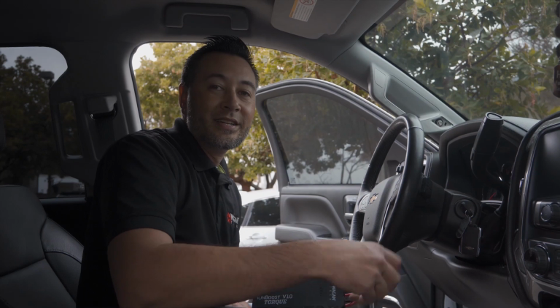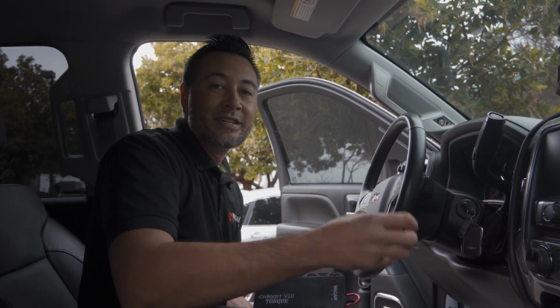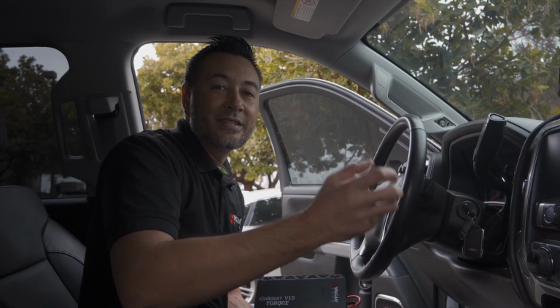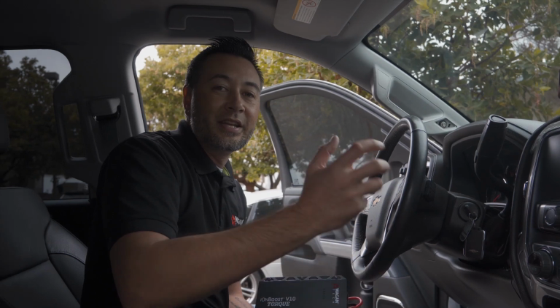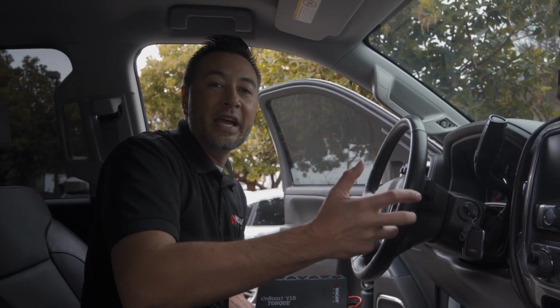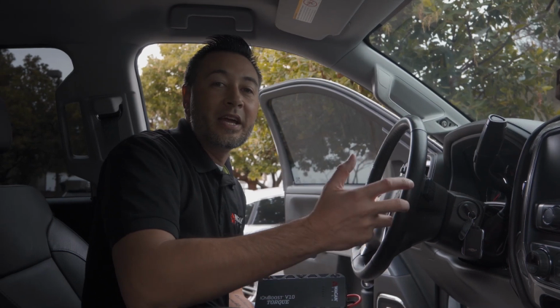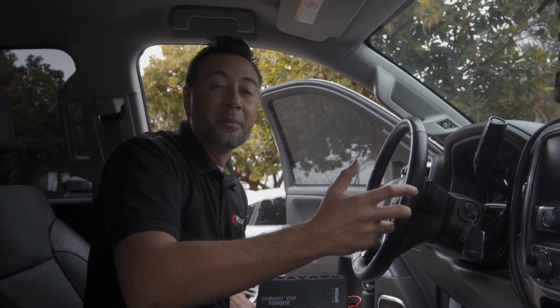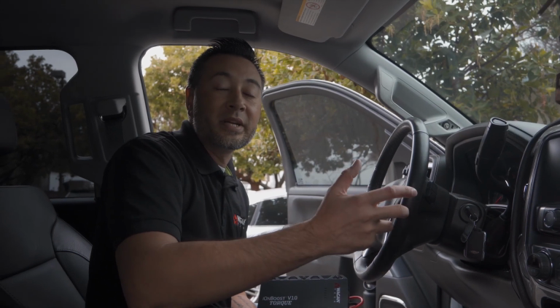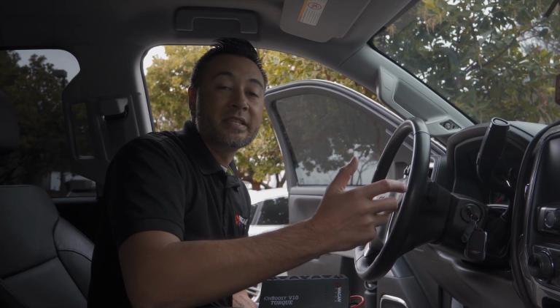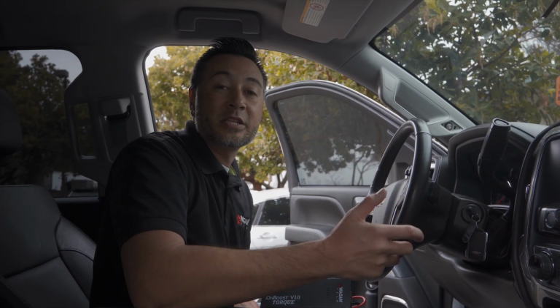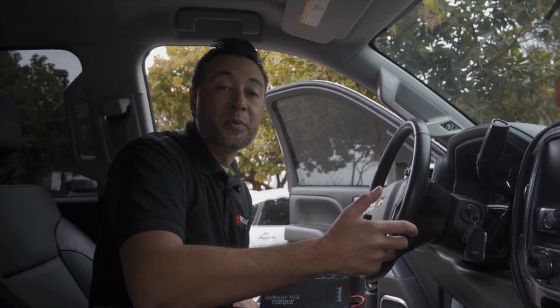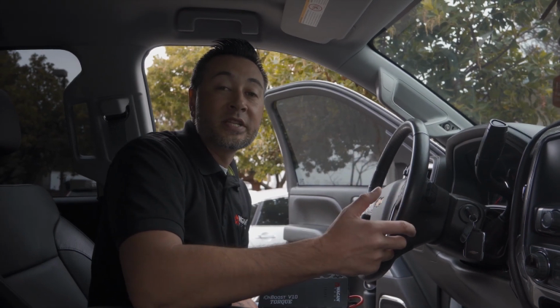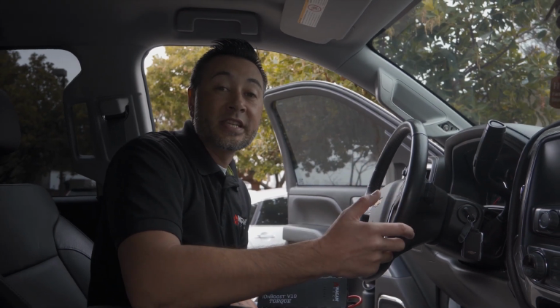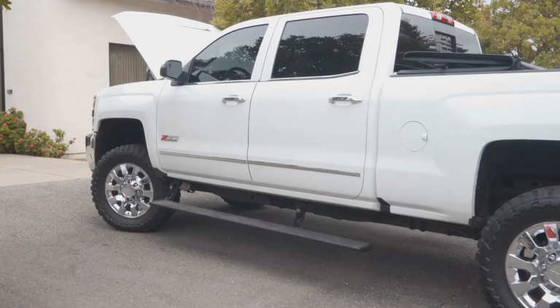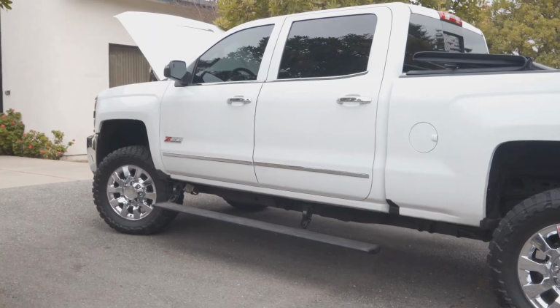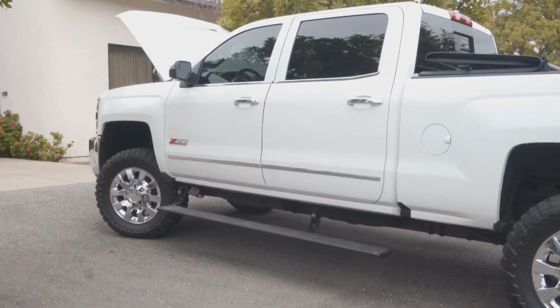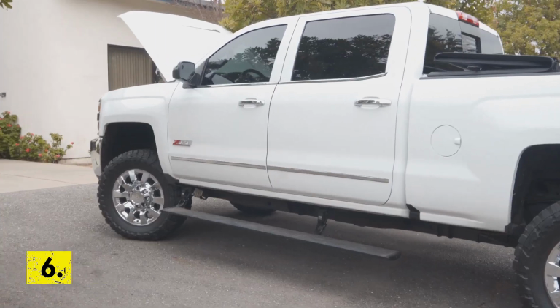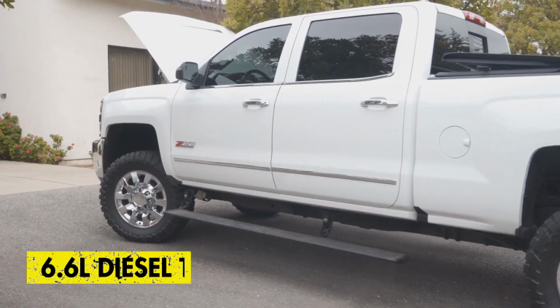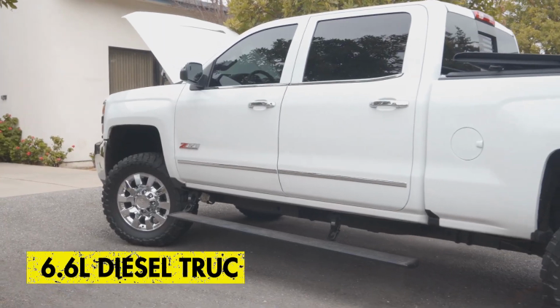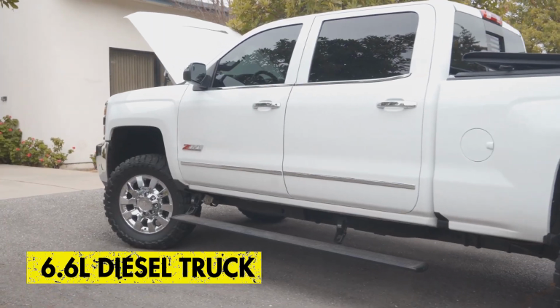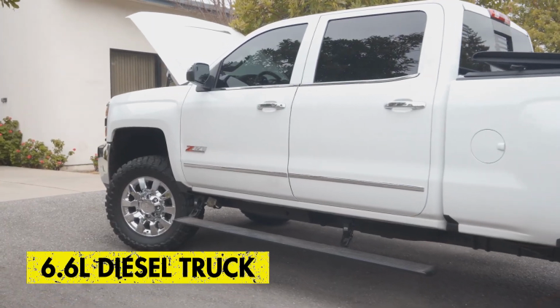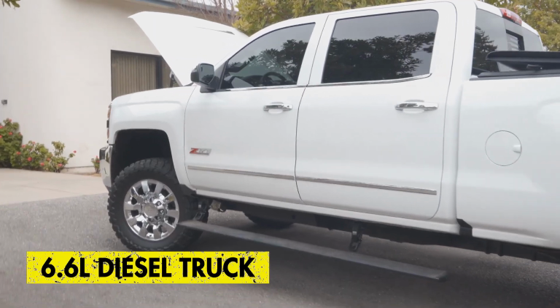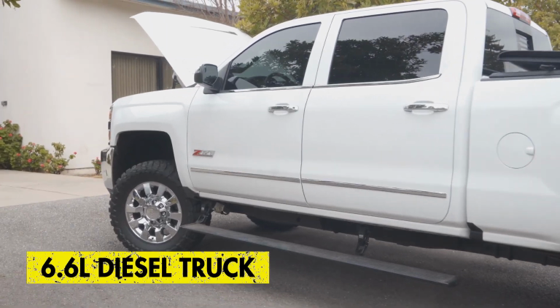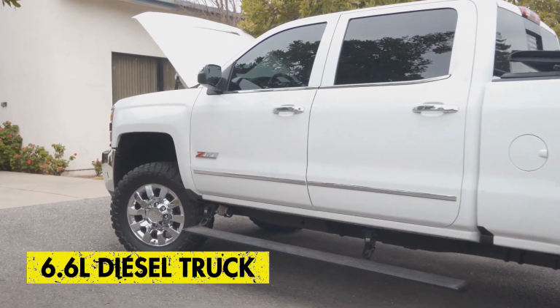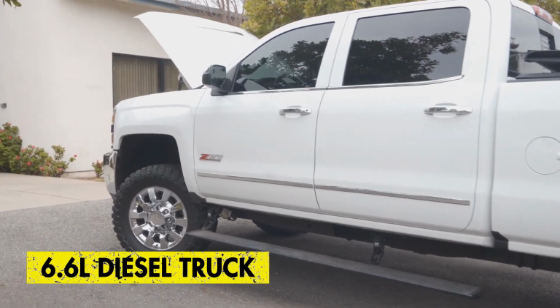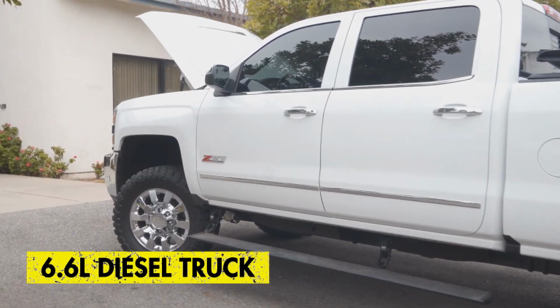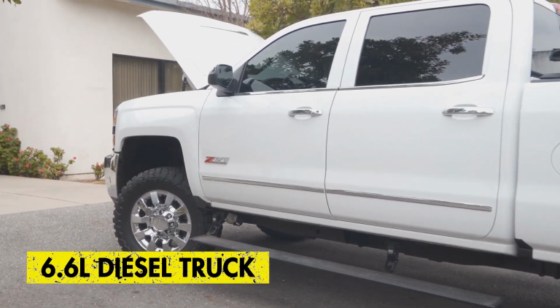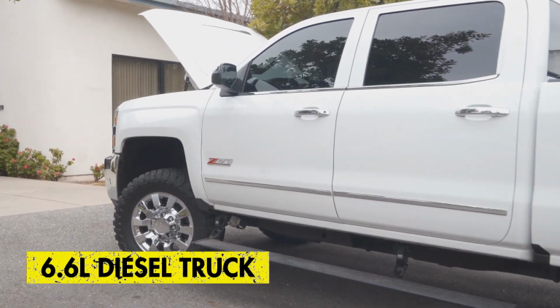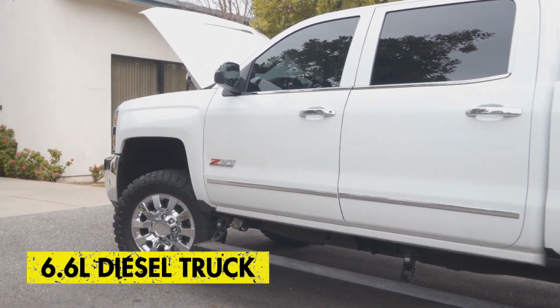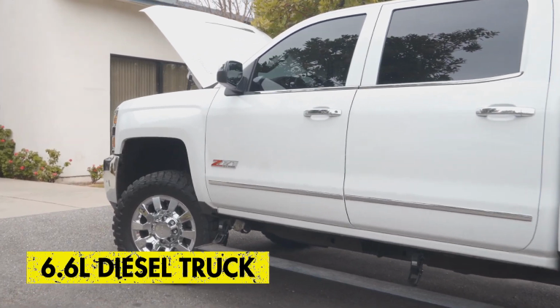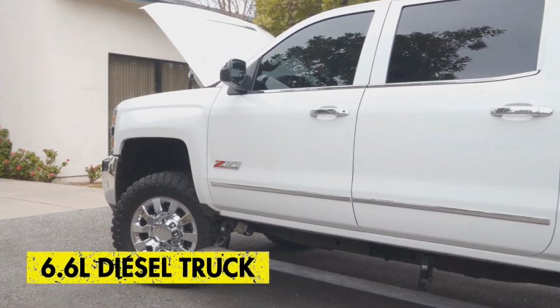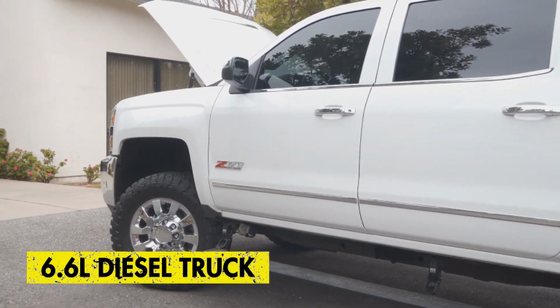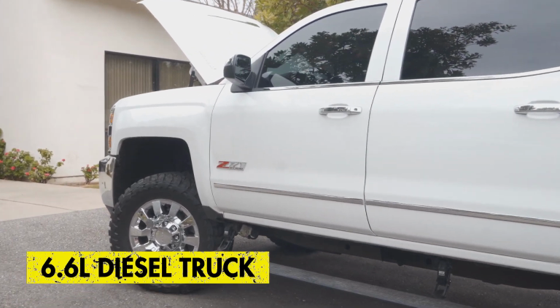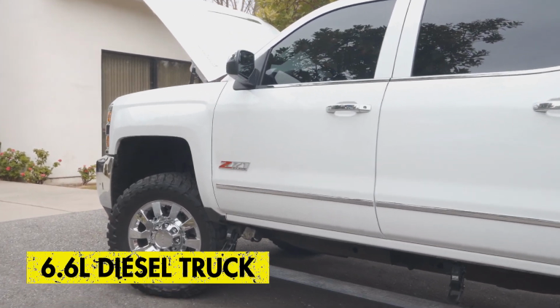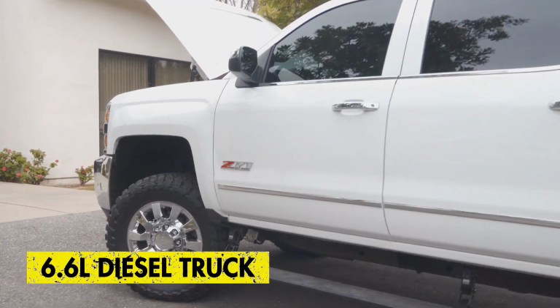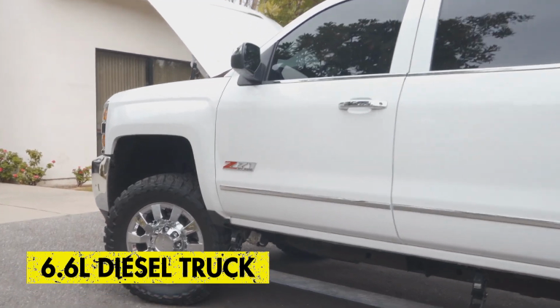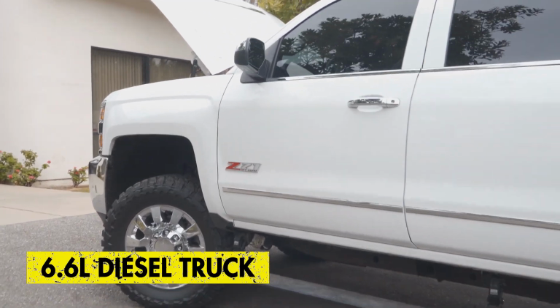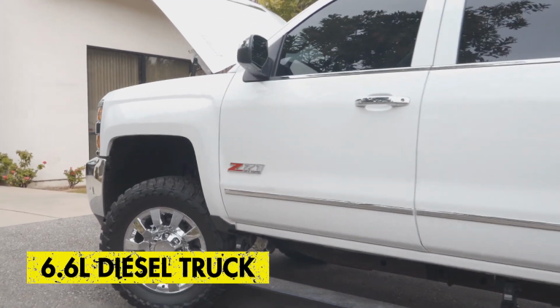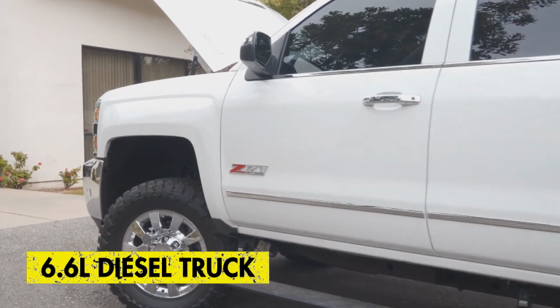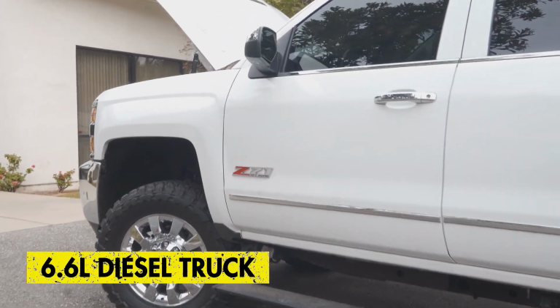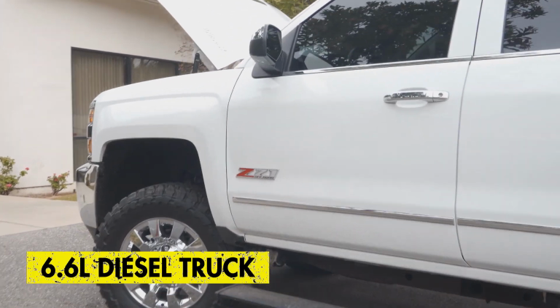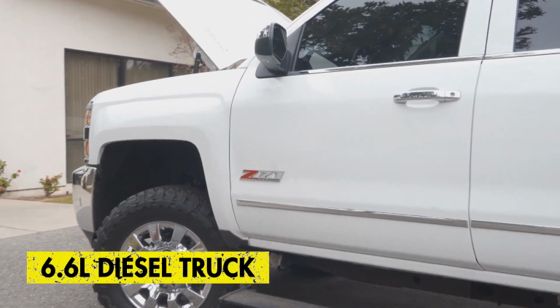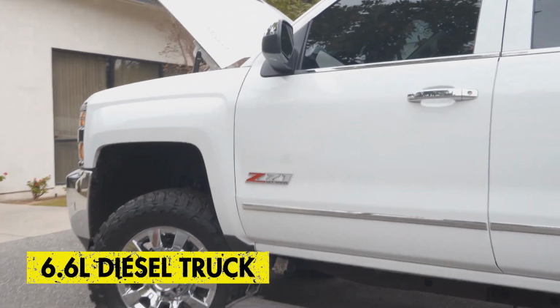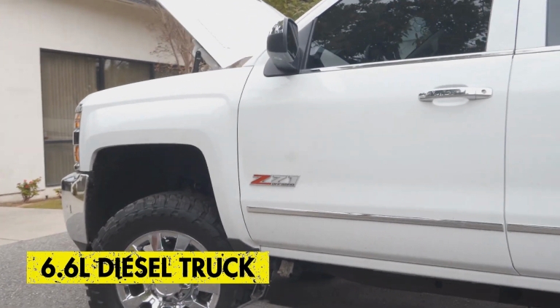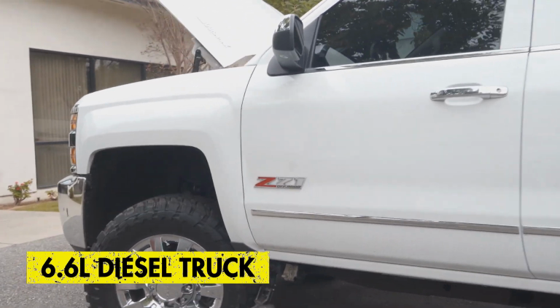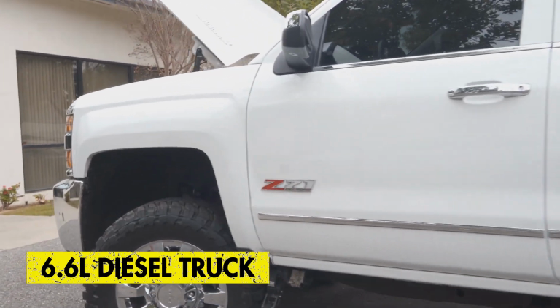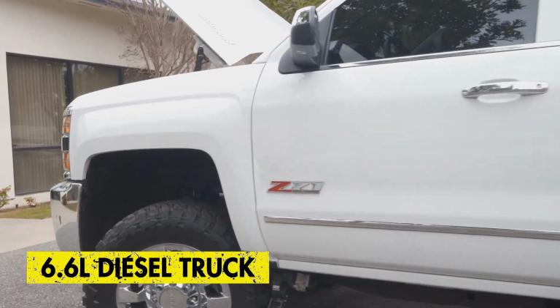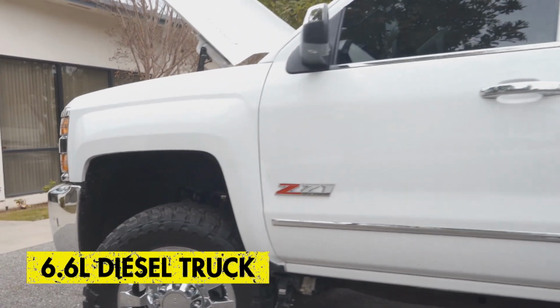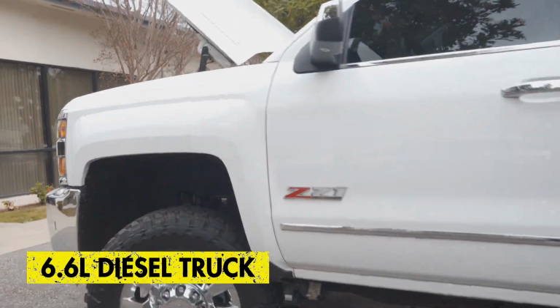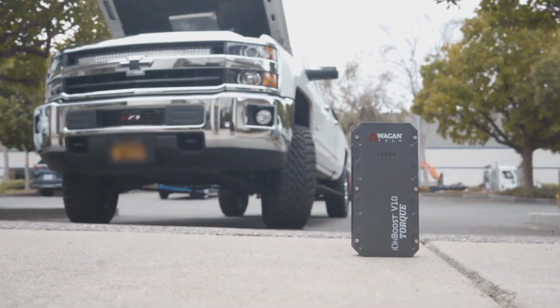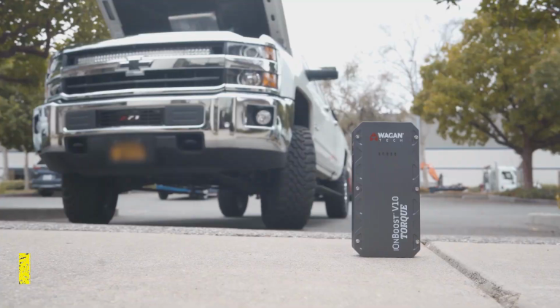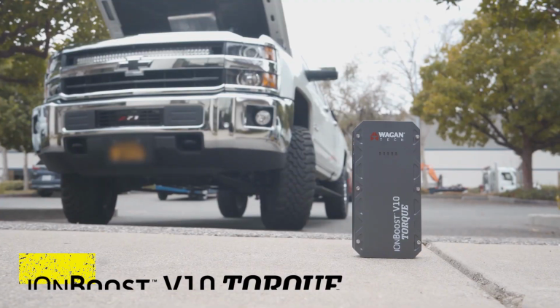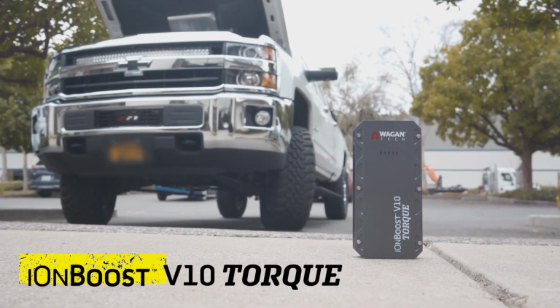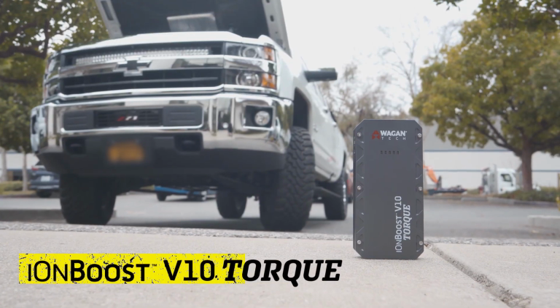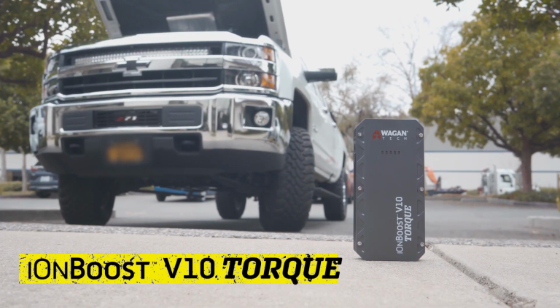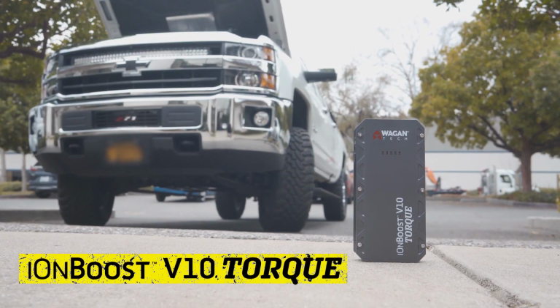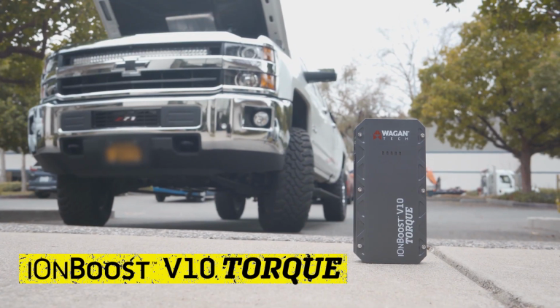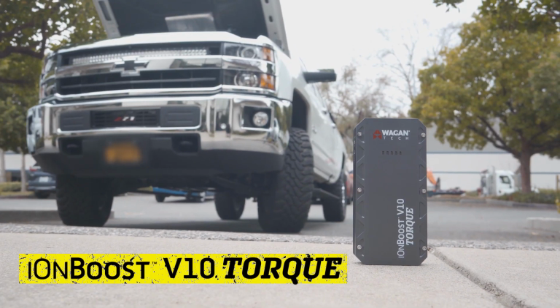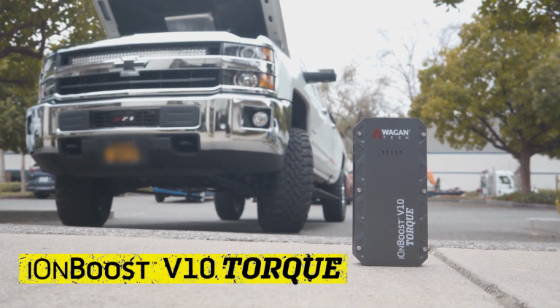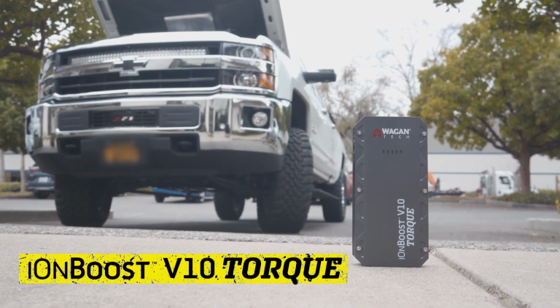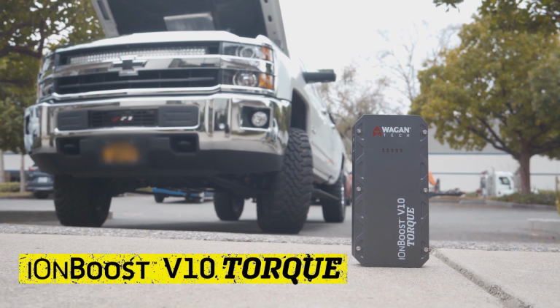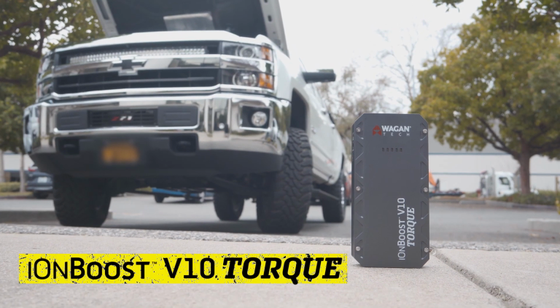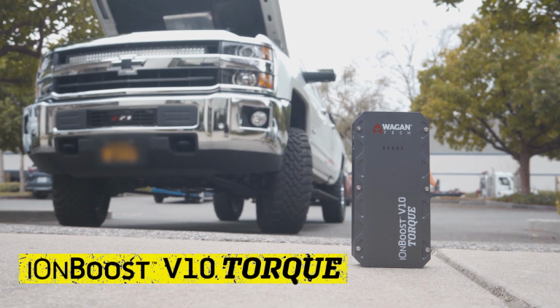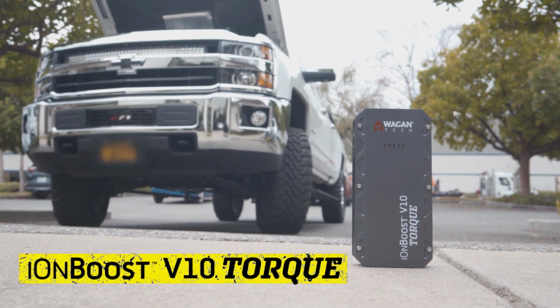Today I'm in a 6.6 liter Duramax diesel Chevy and we're gonna start this truck using only the Ionboost Torque V10.